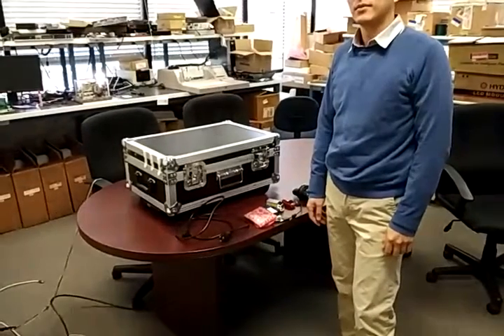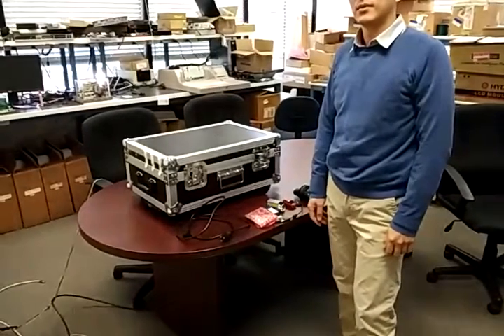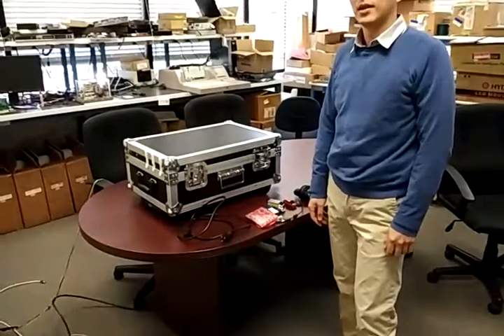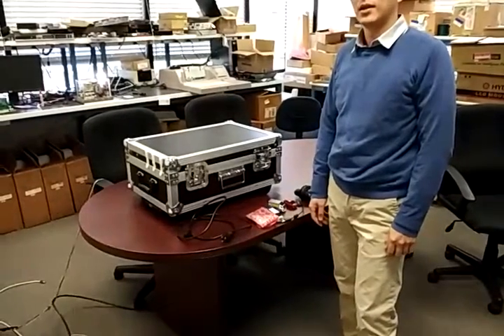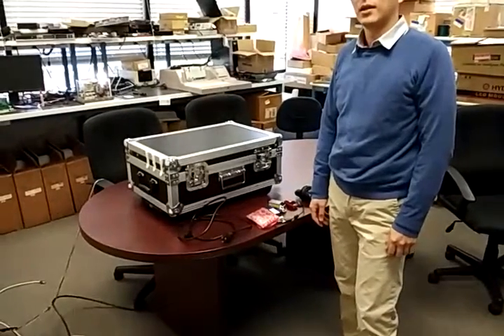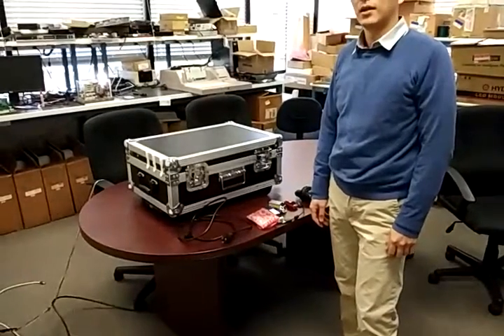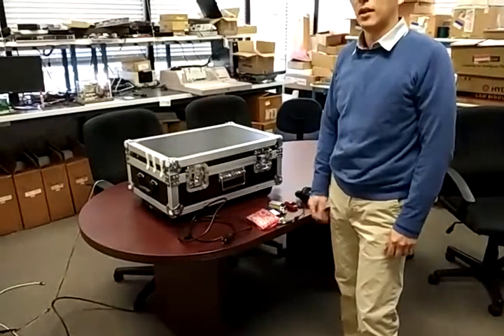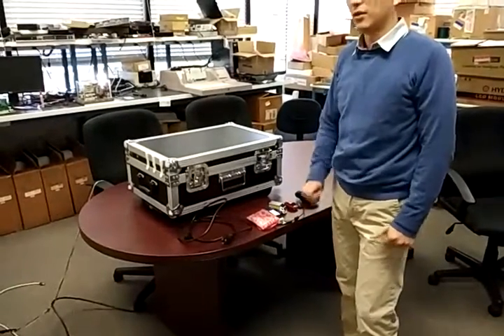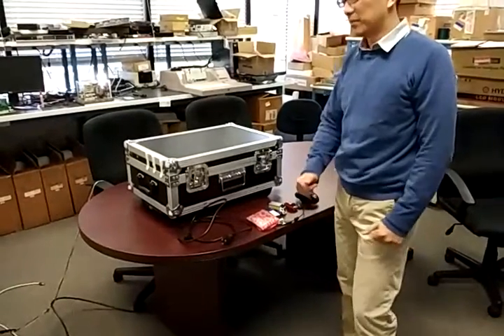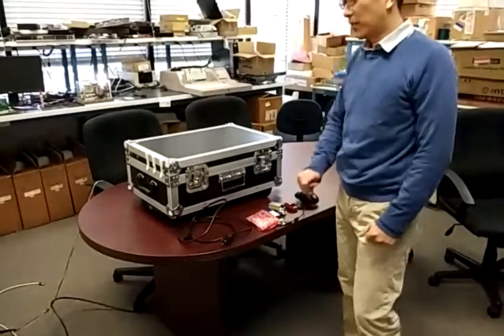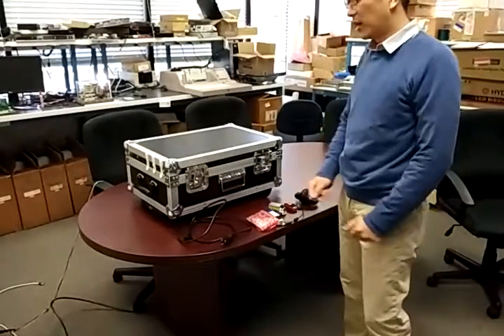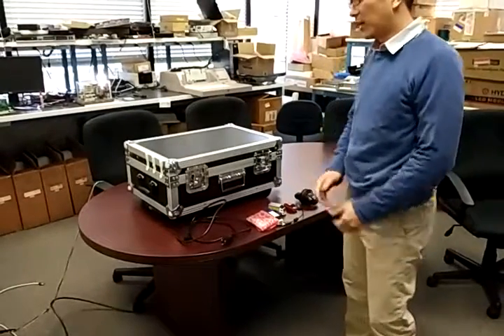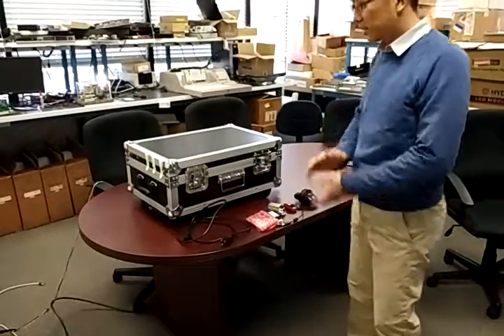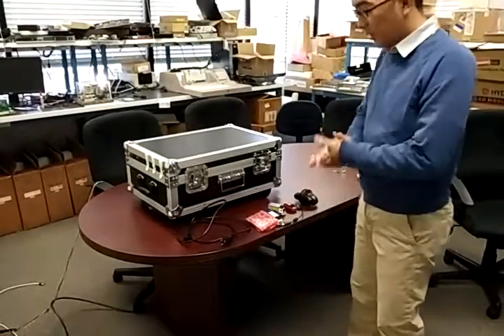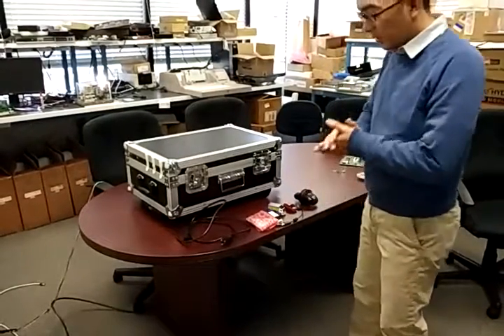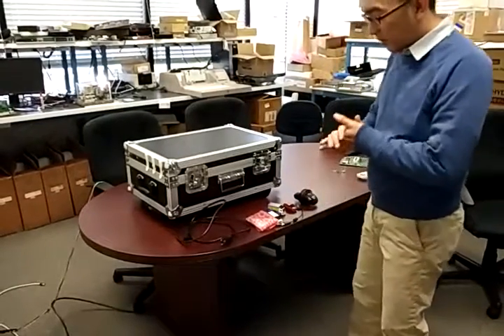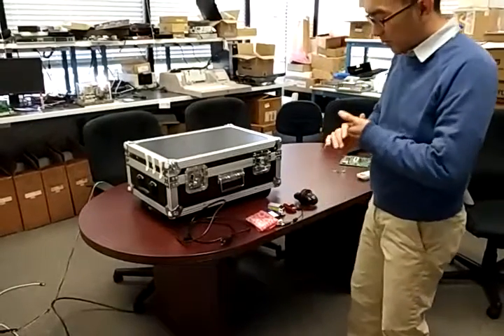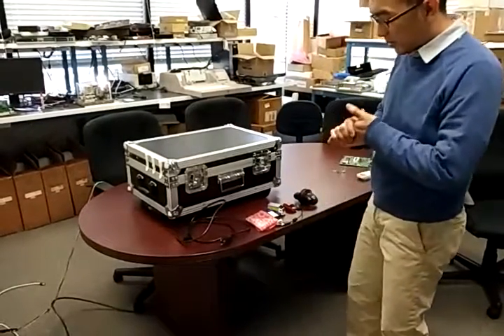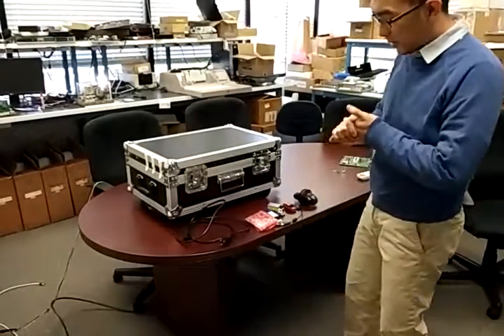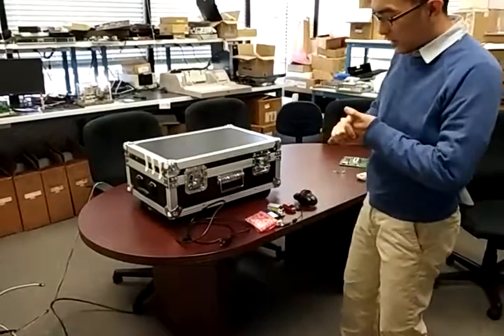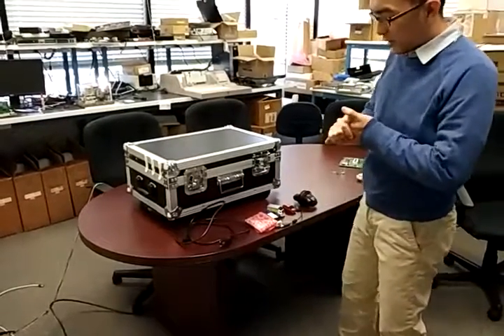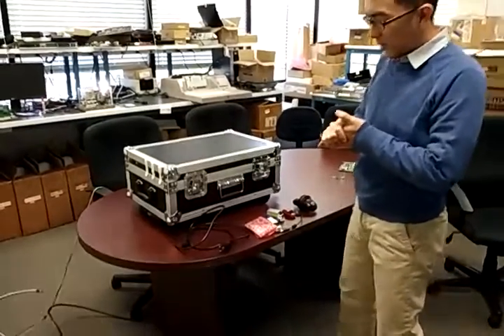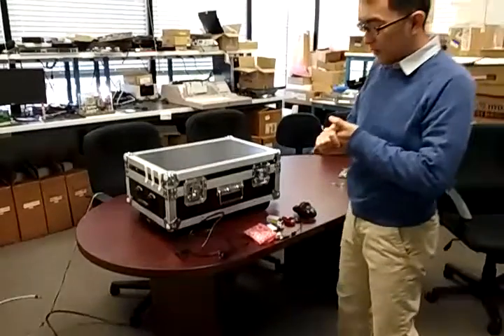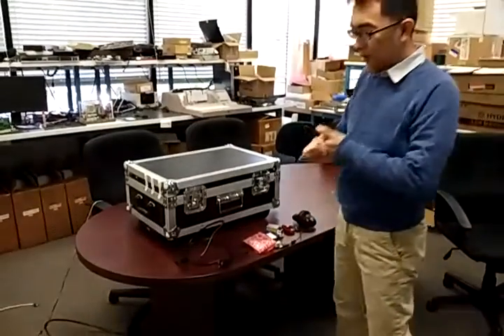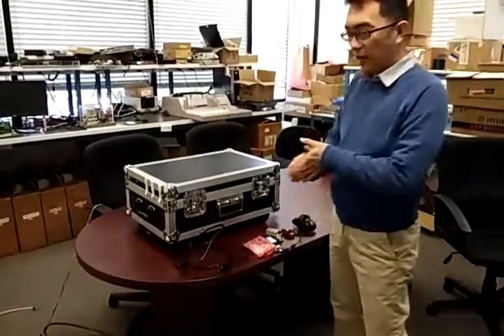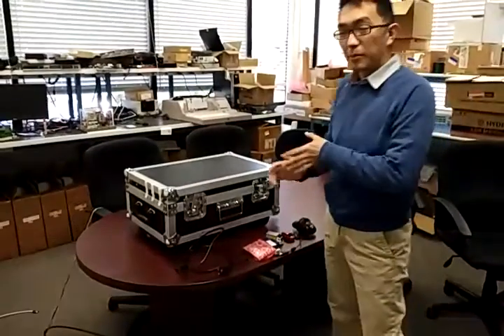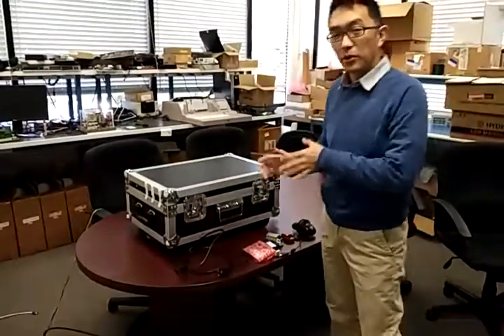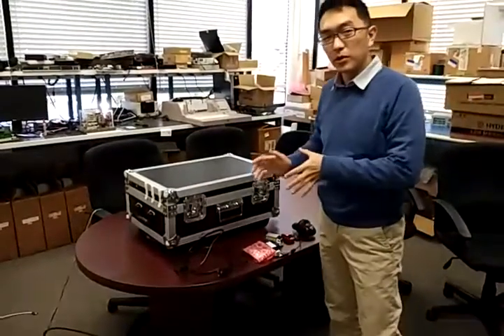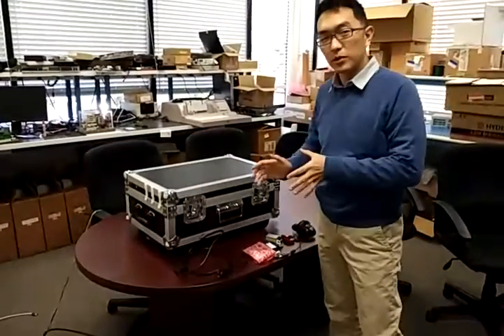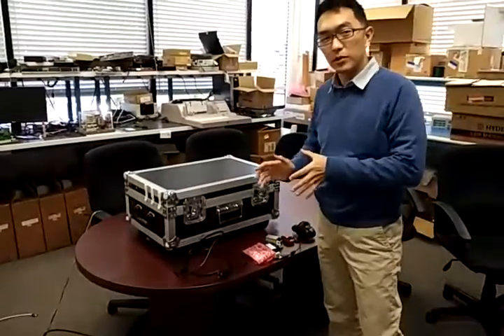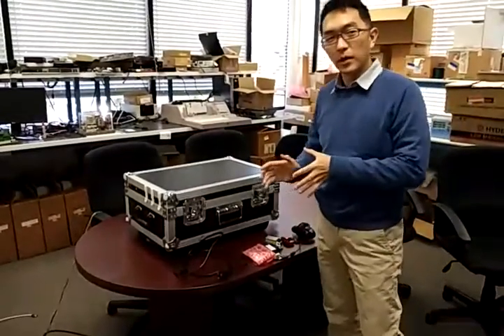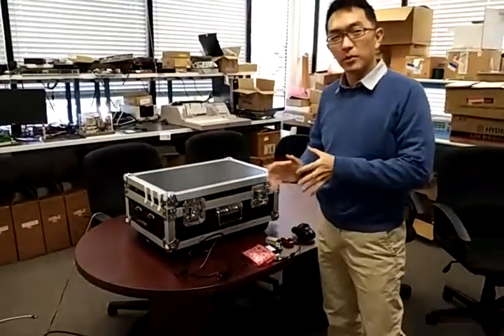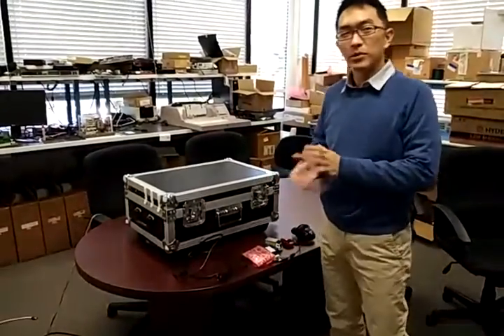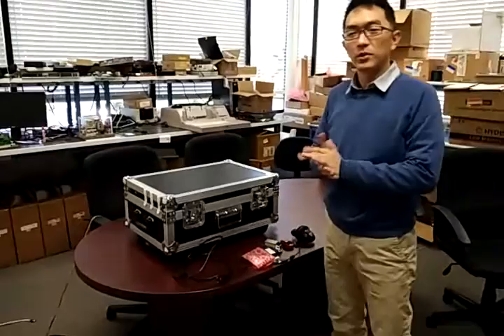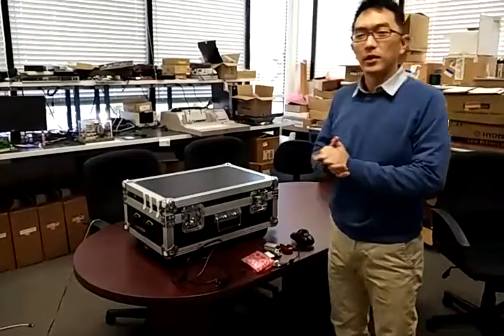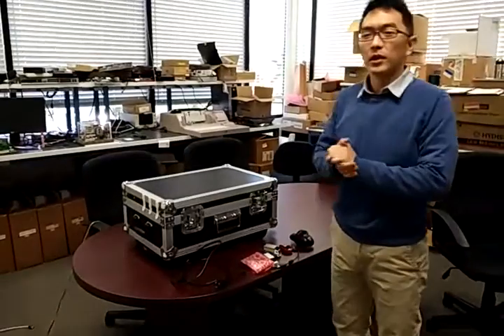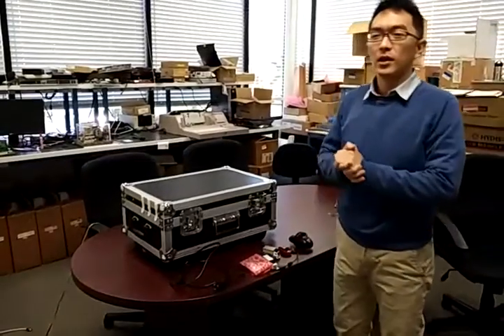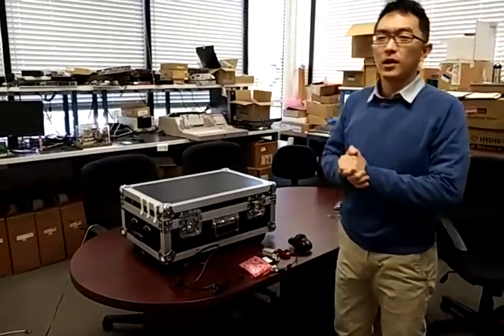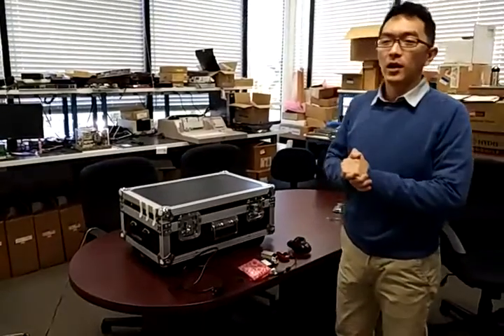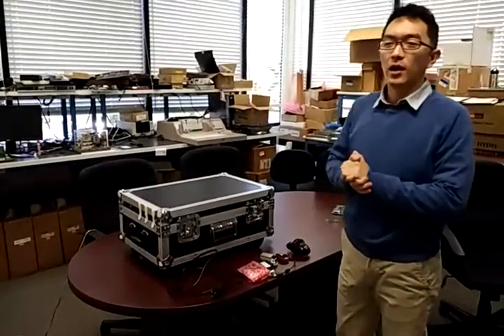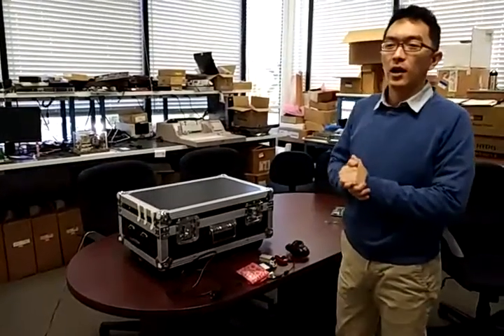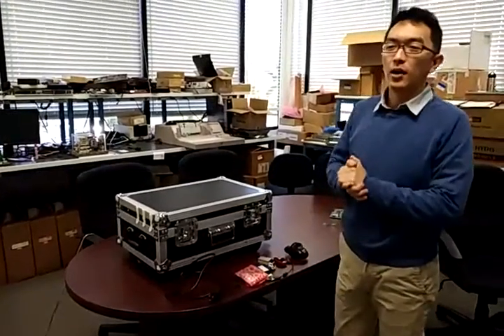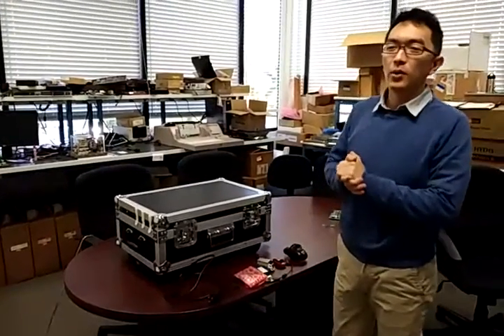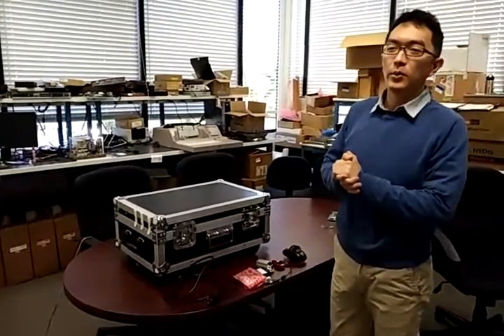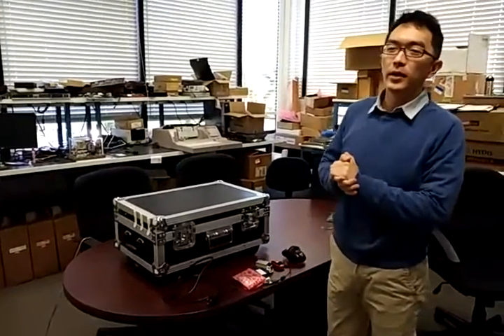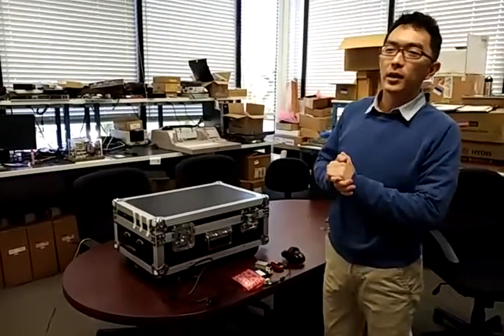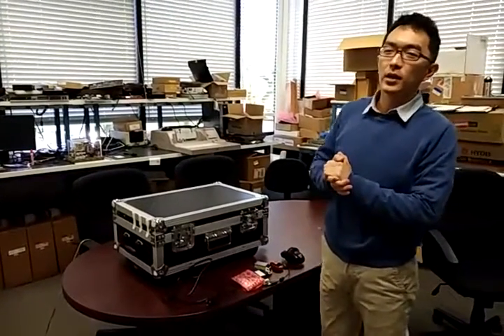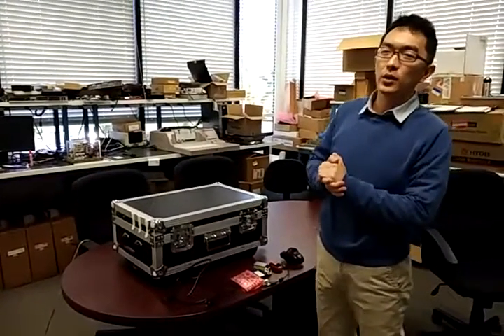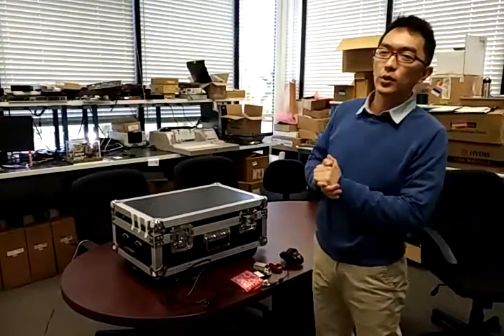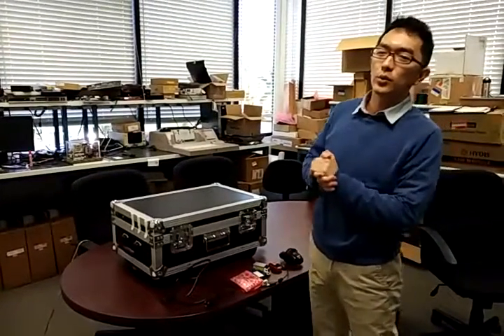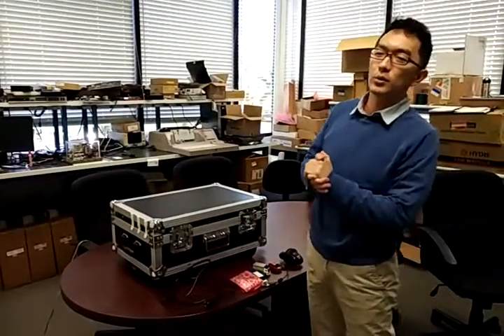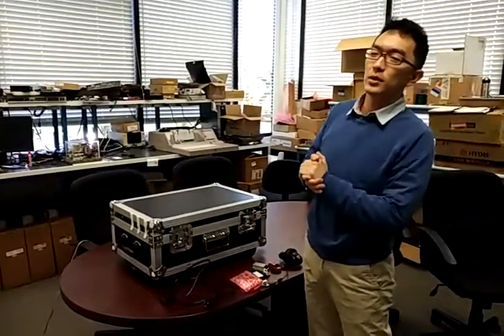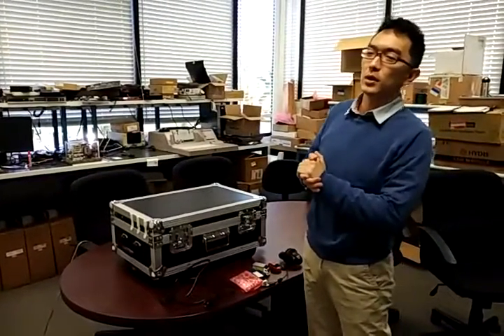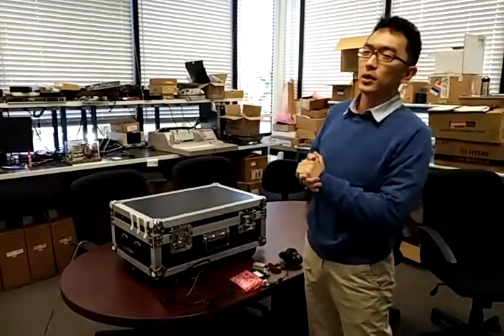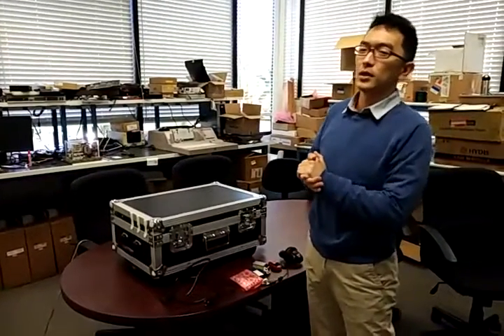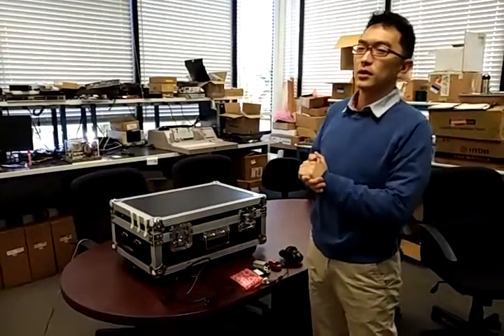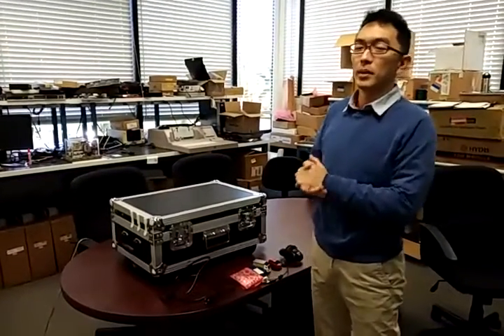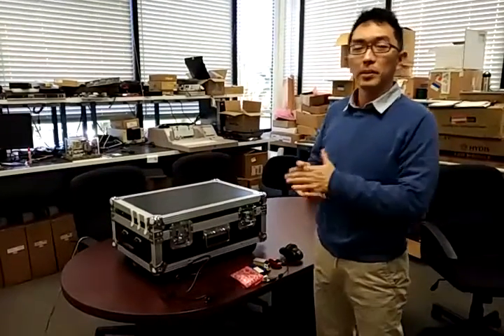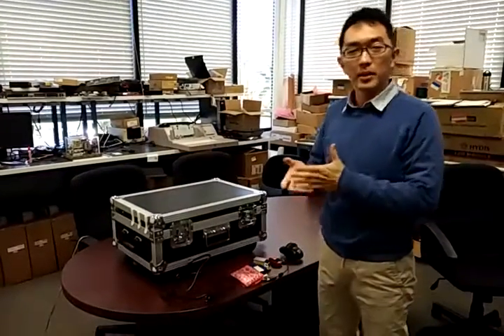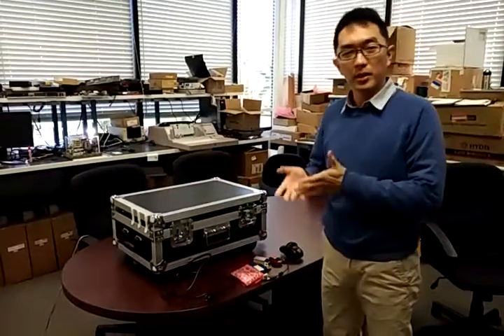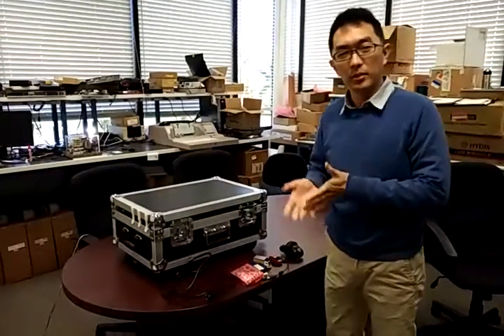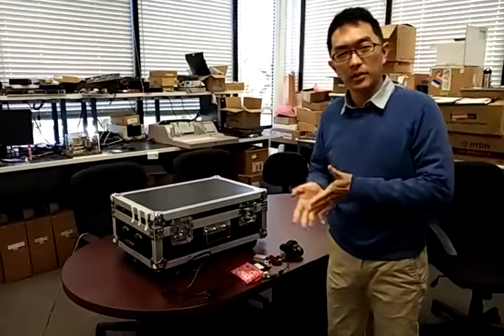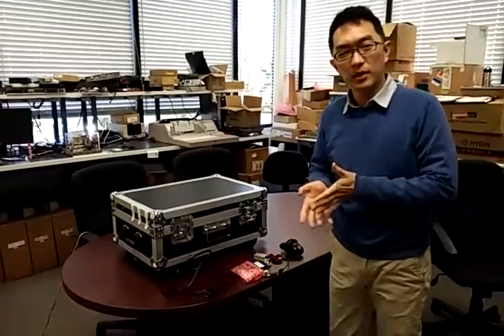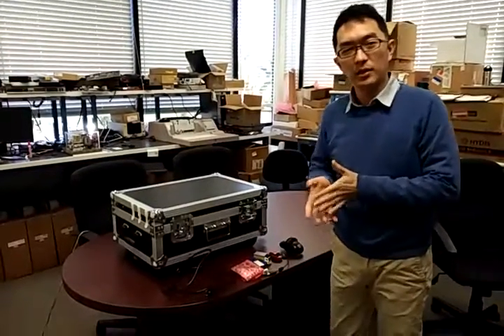Hello, so today I'm going to demonstrate how we can use a smart parking demo set.